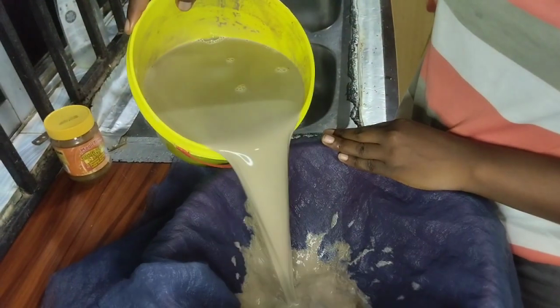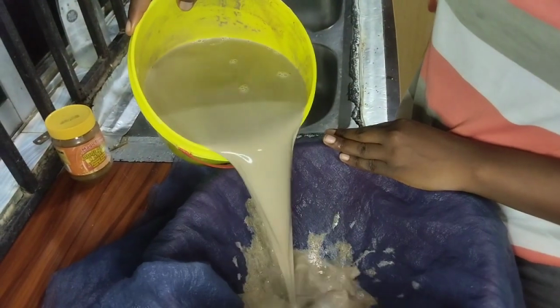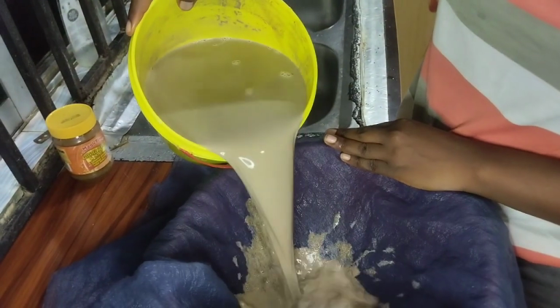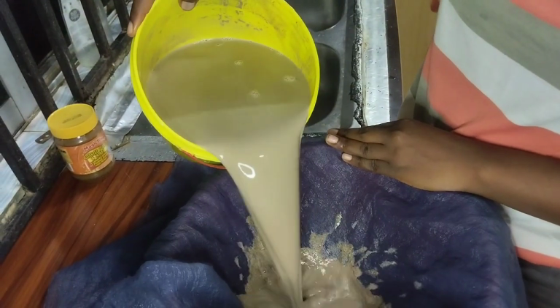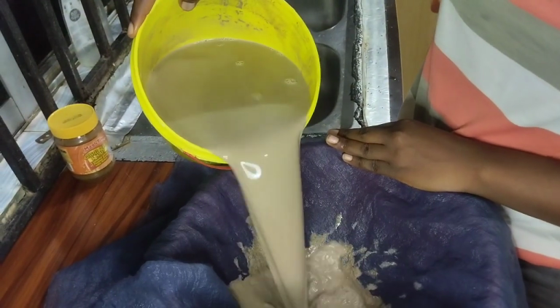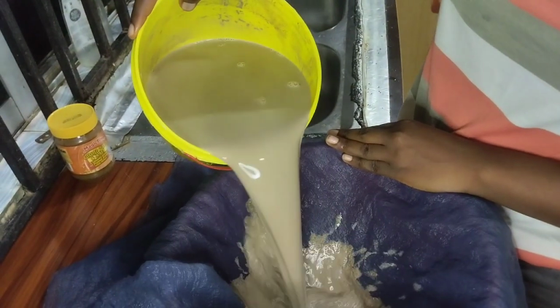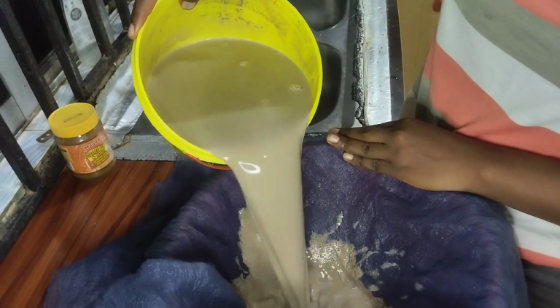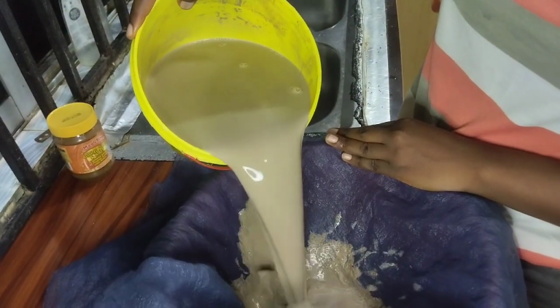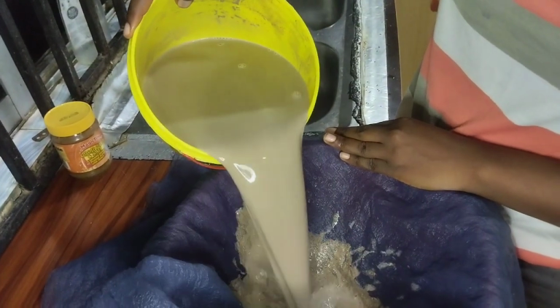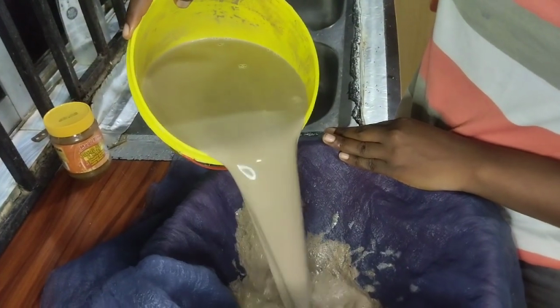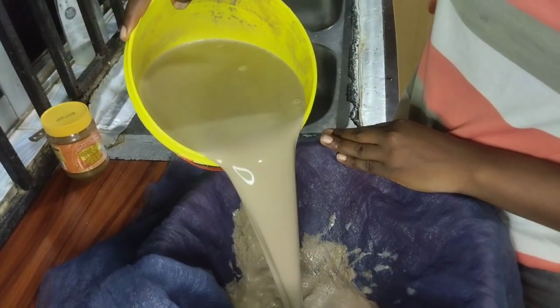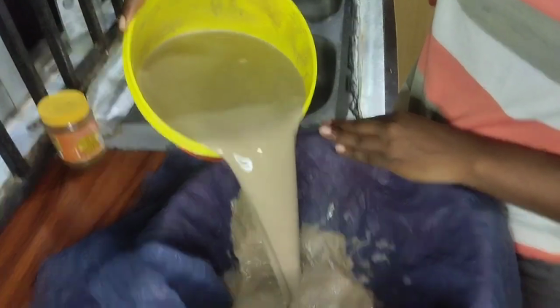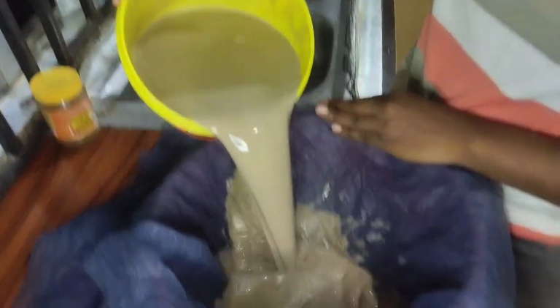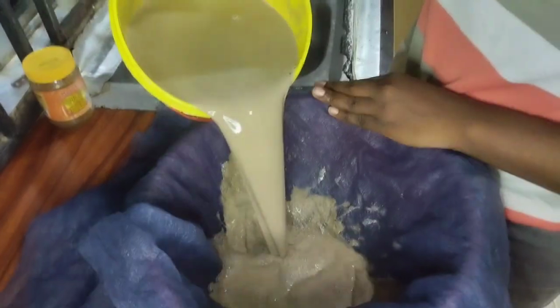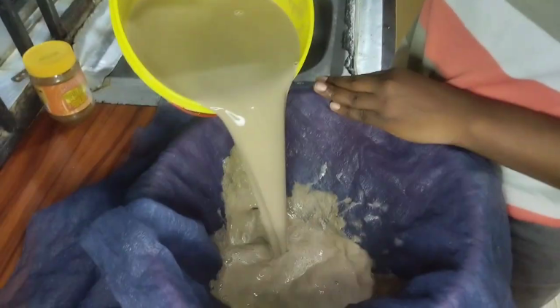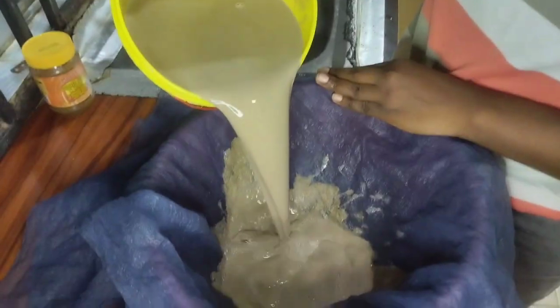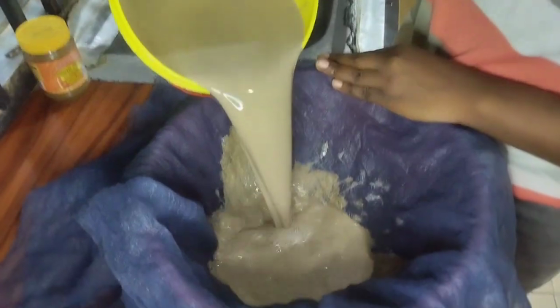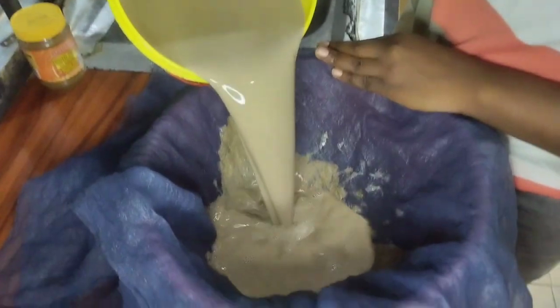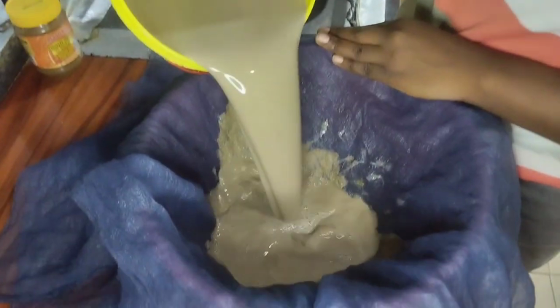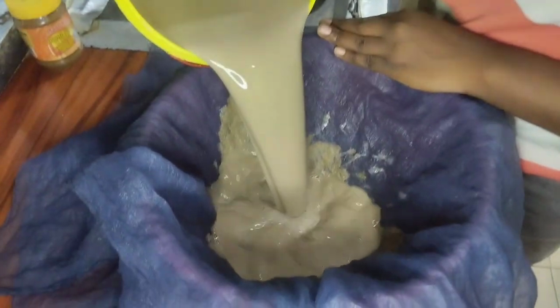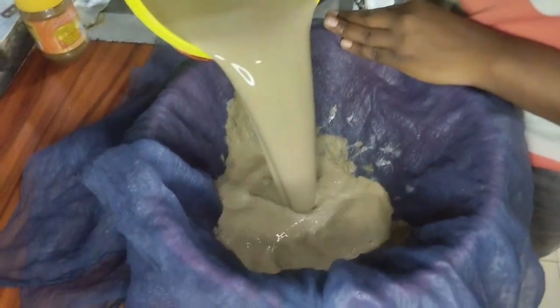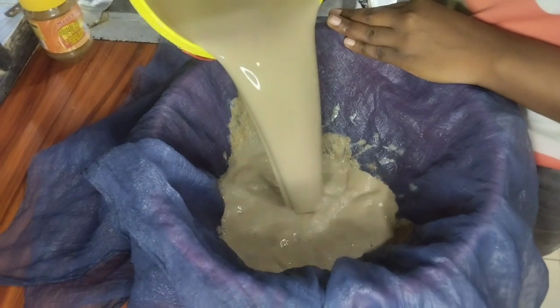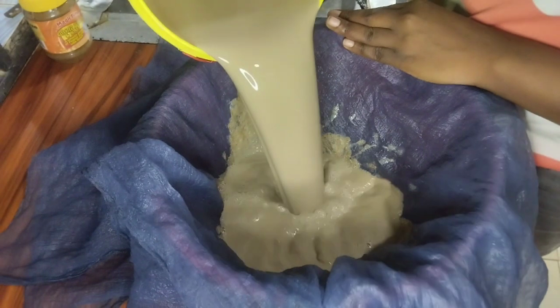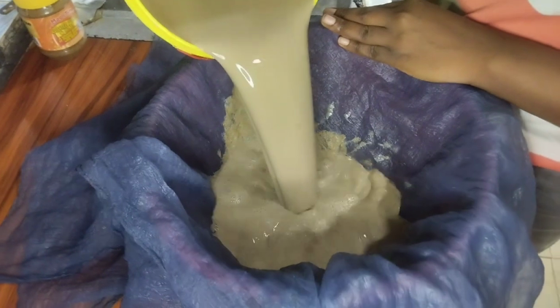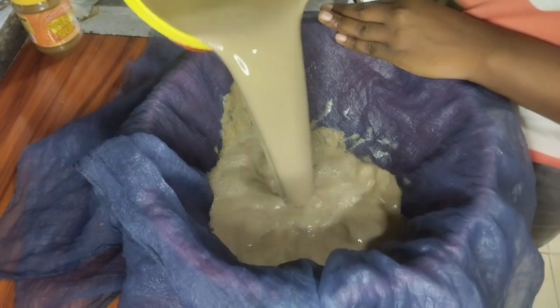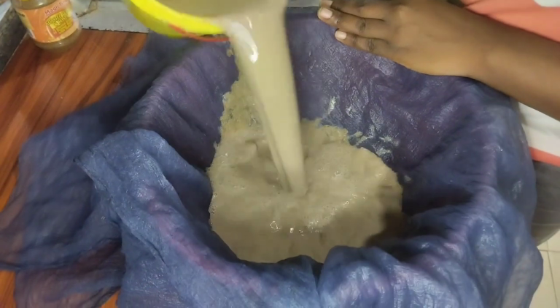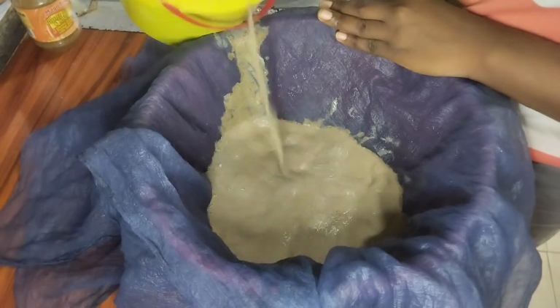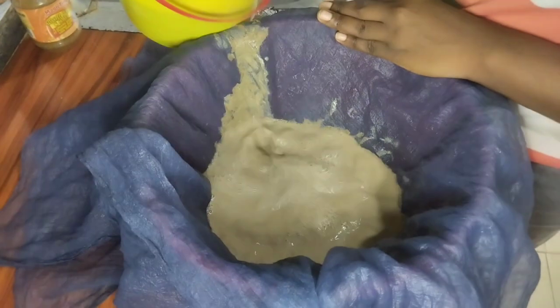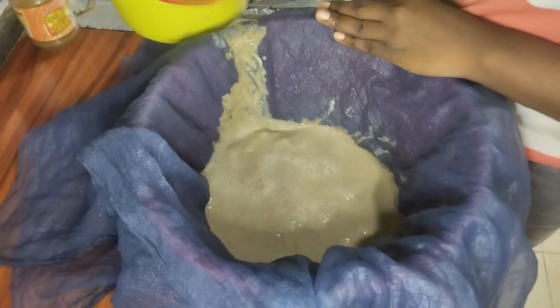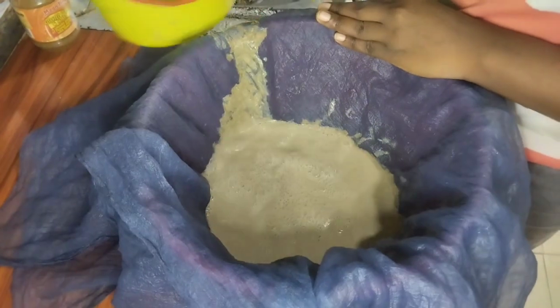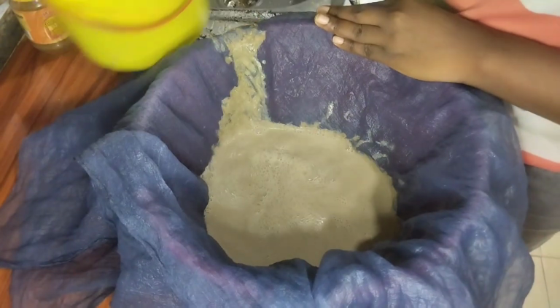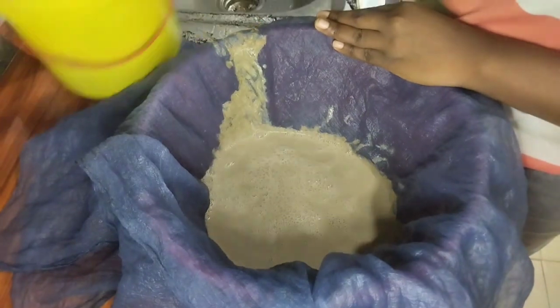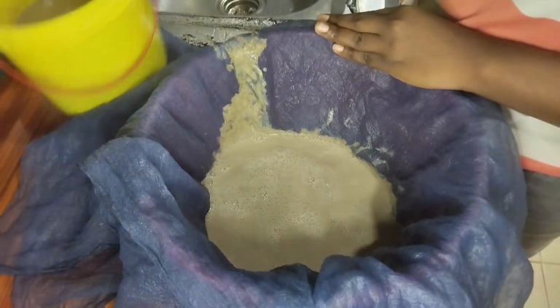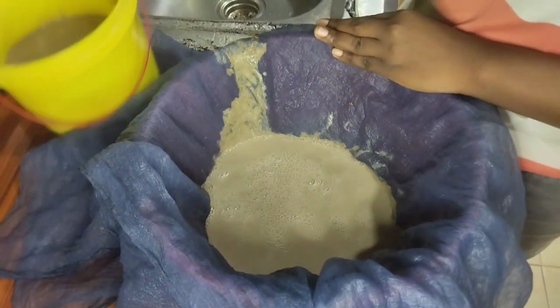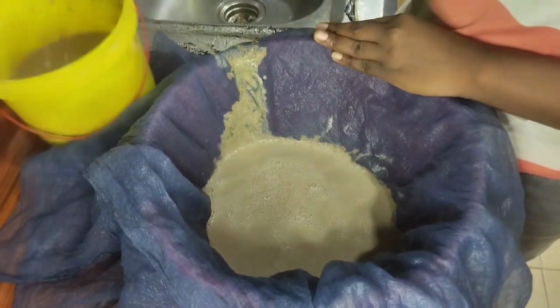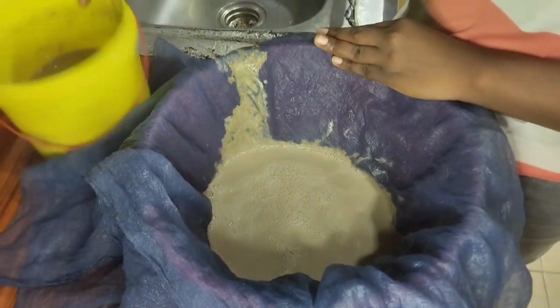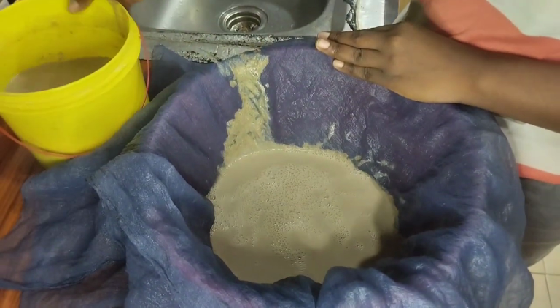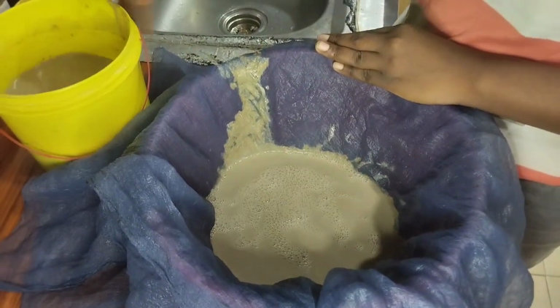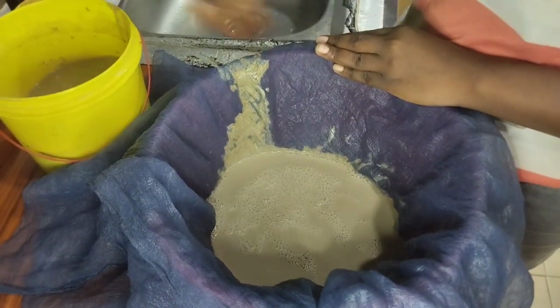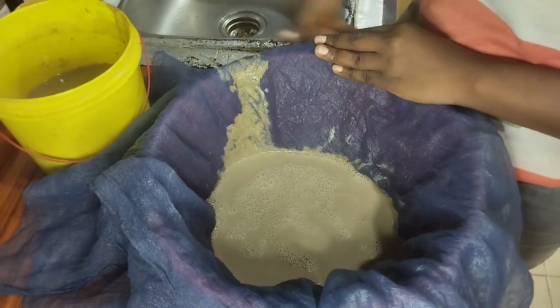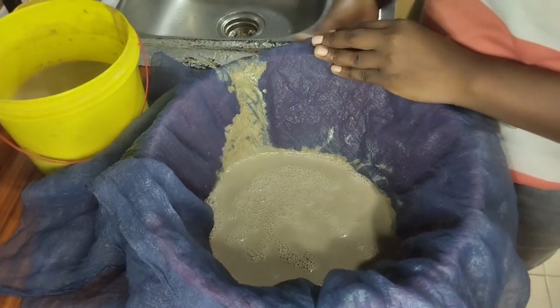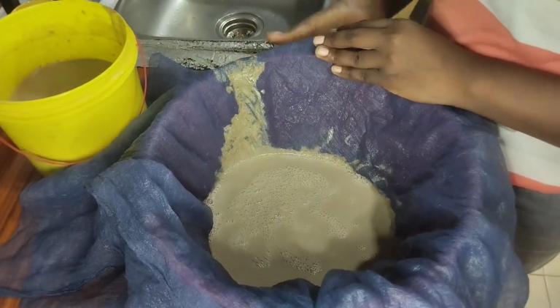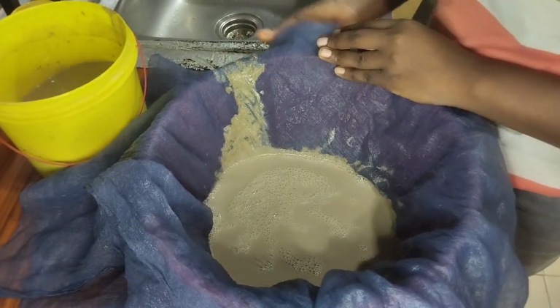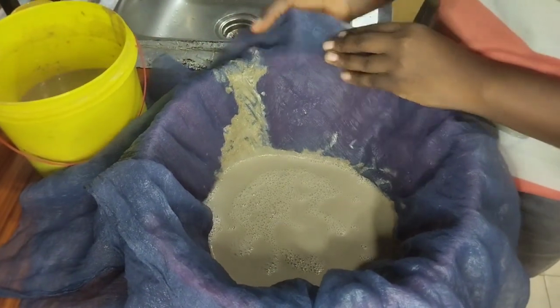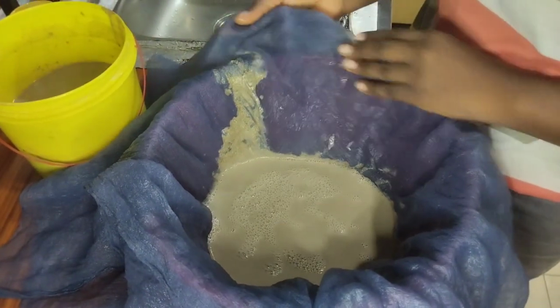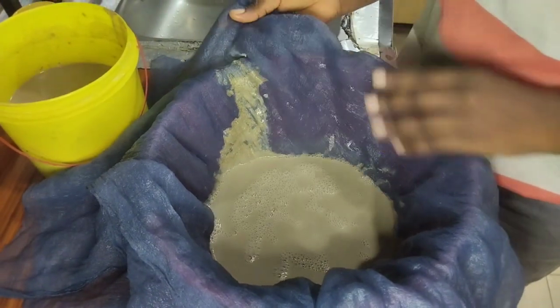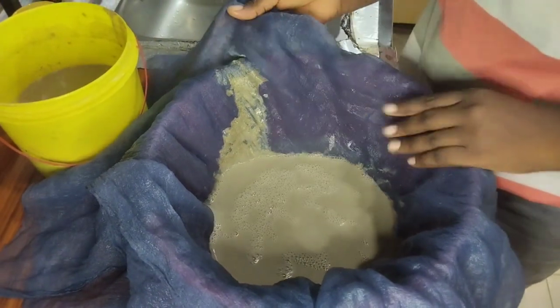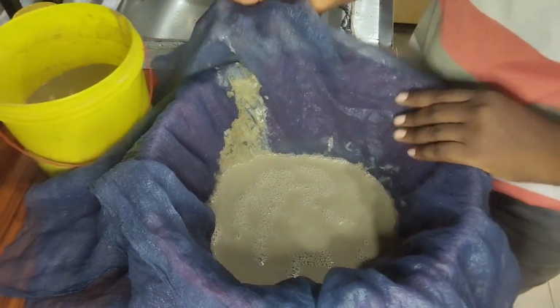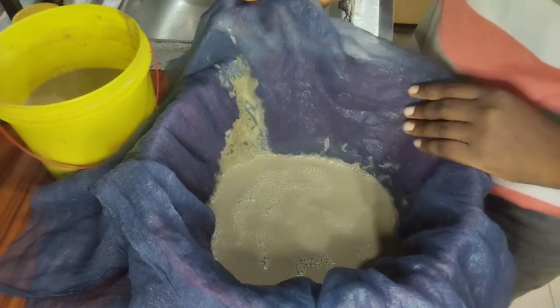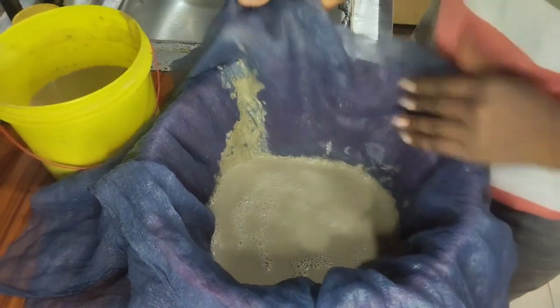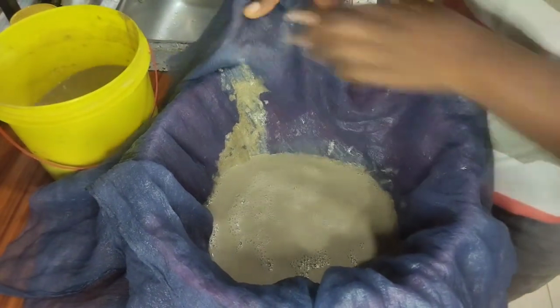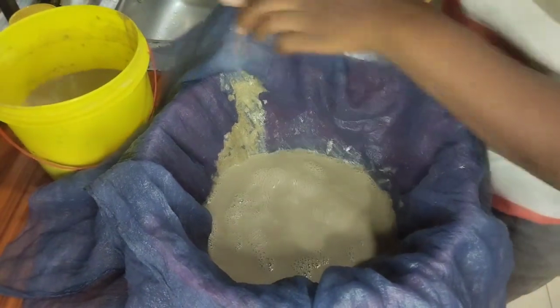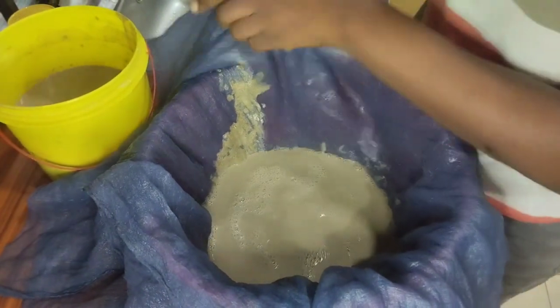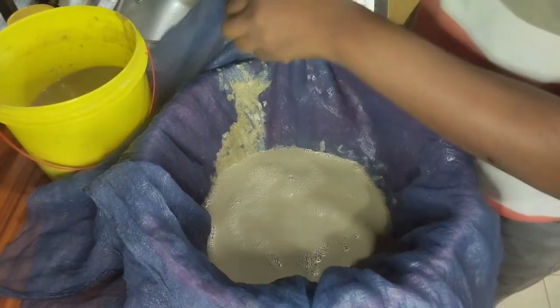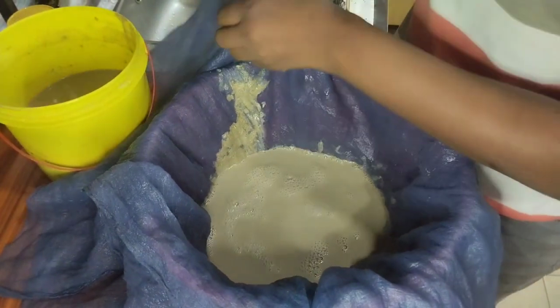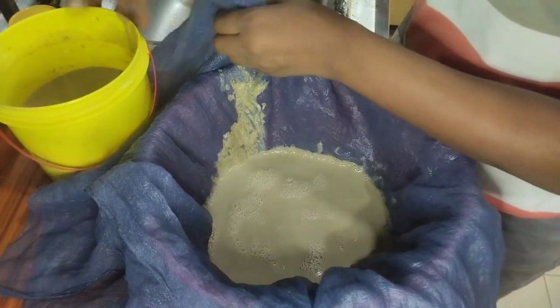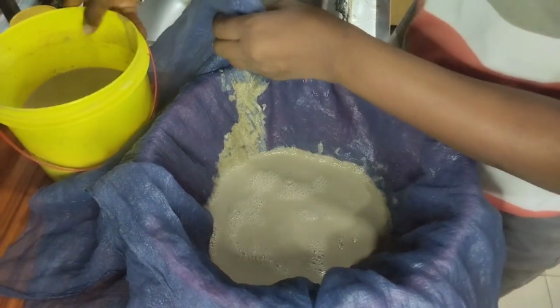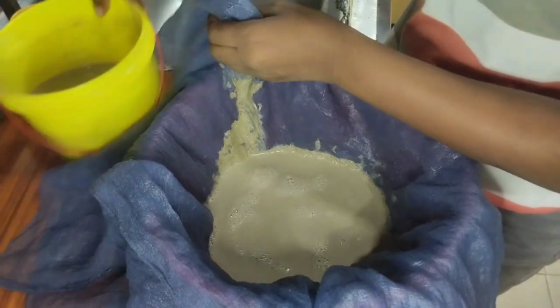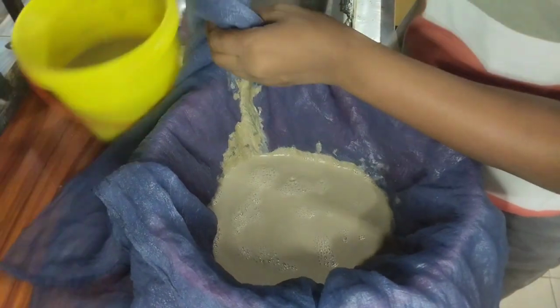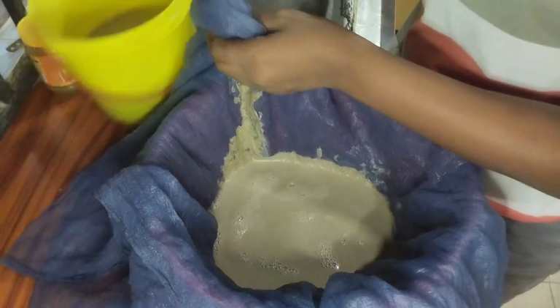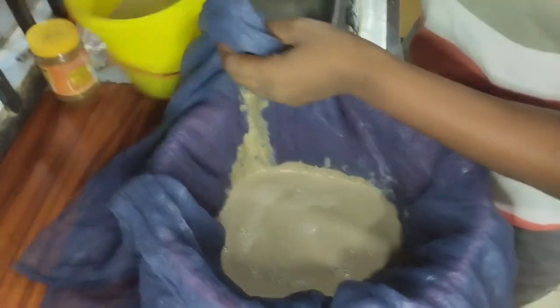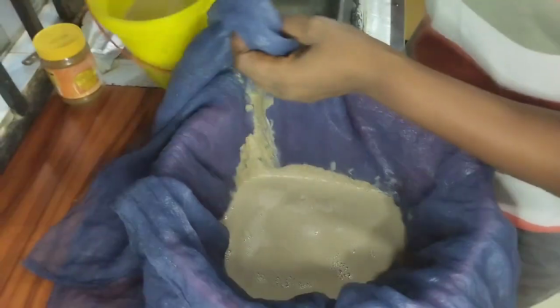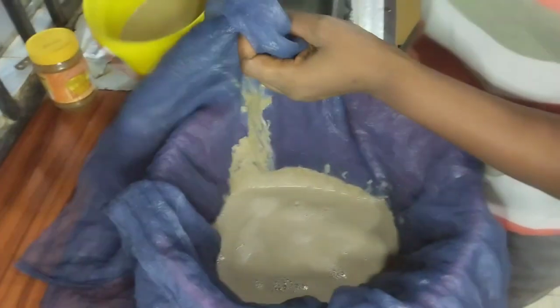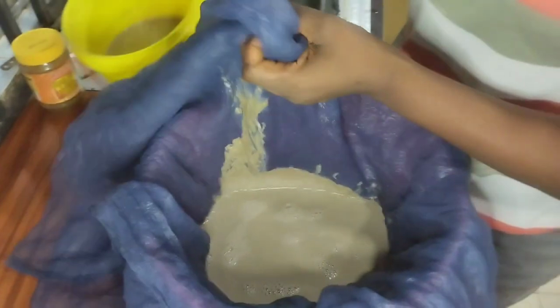You pour it like this — you don't want to pour everything at once, you want to do this process little by little.